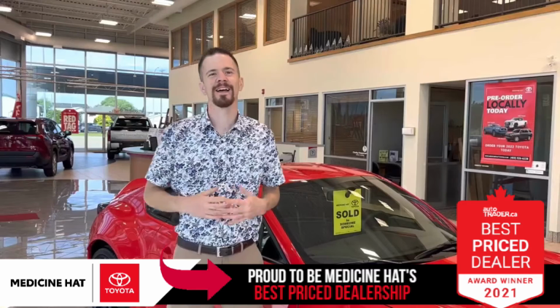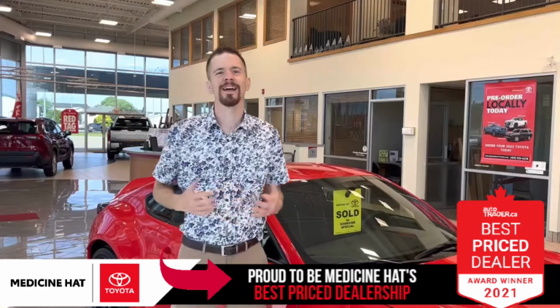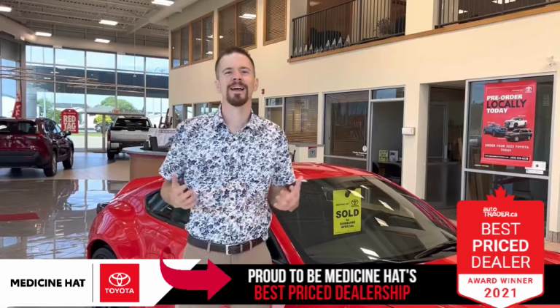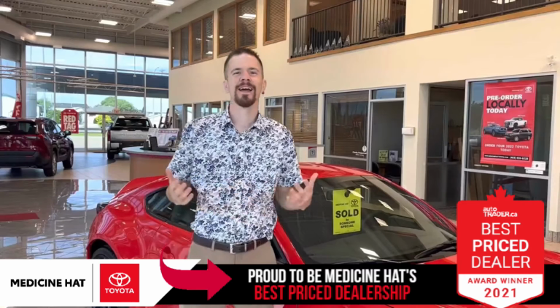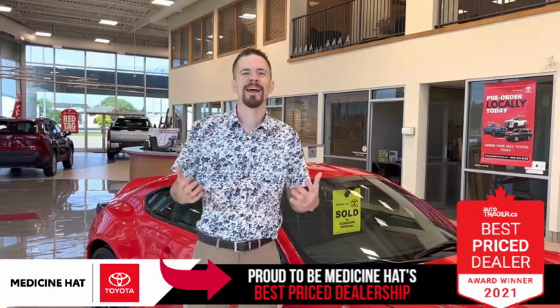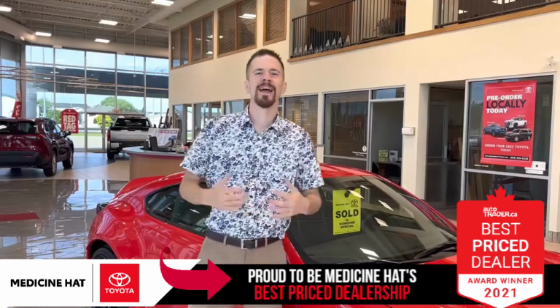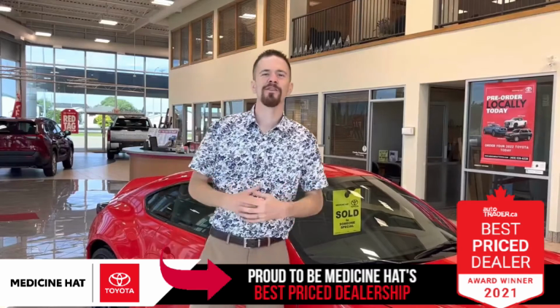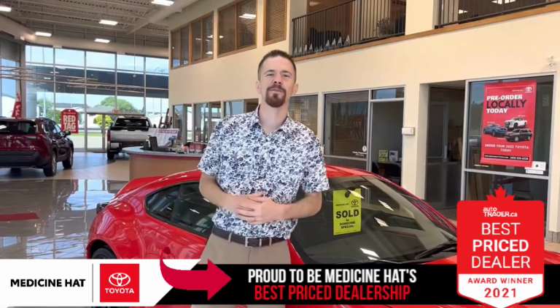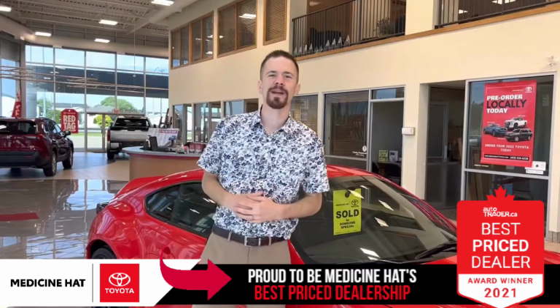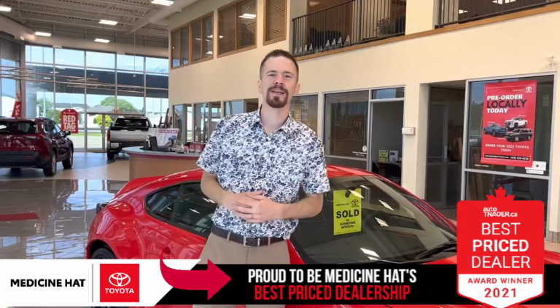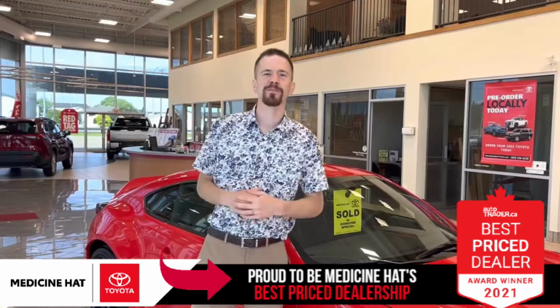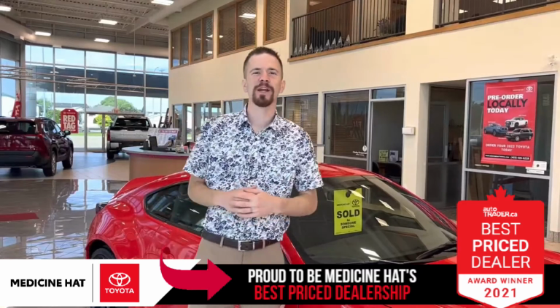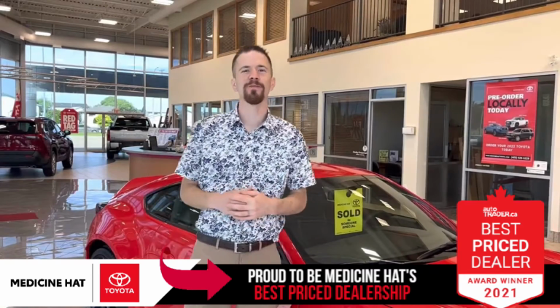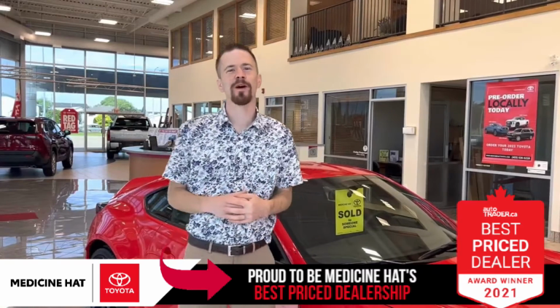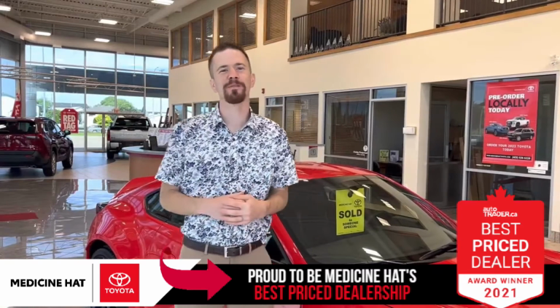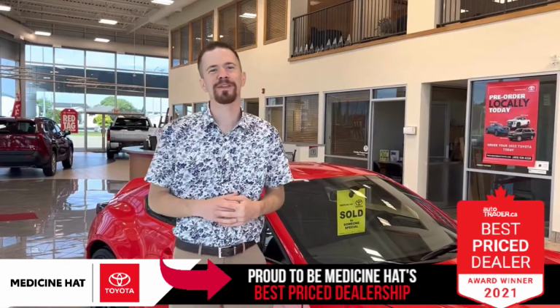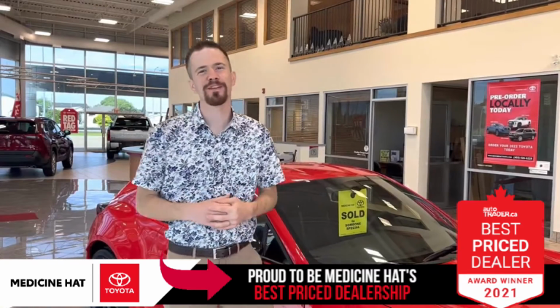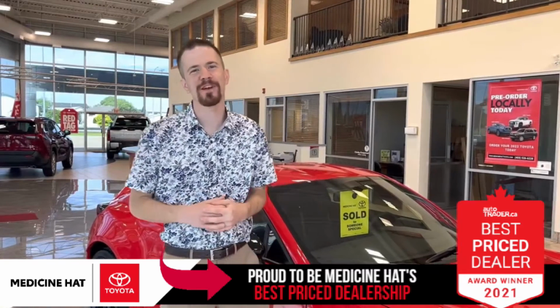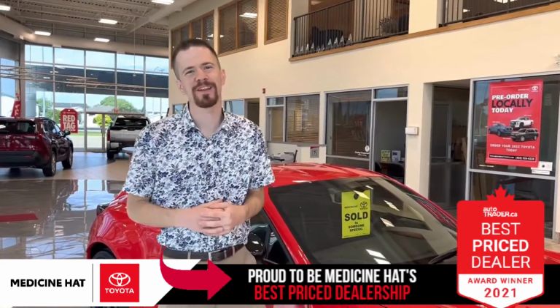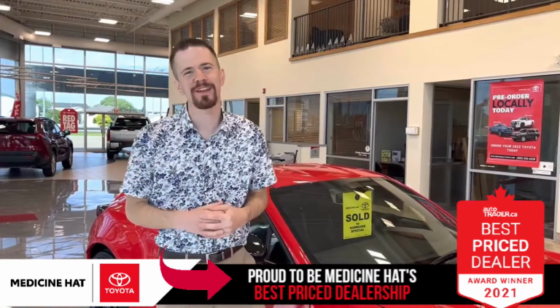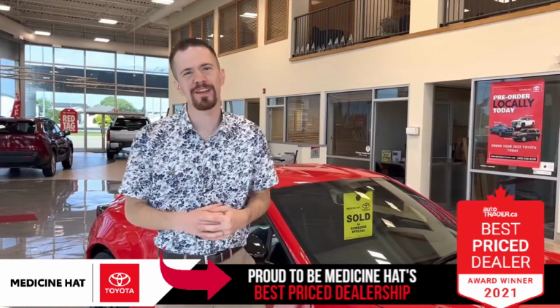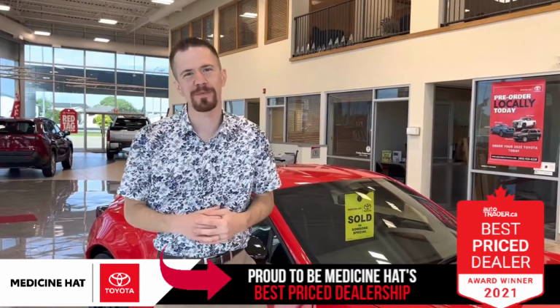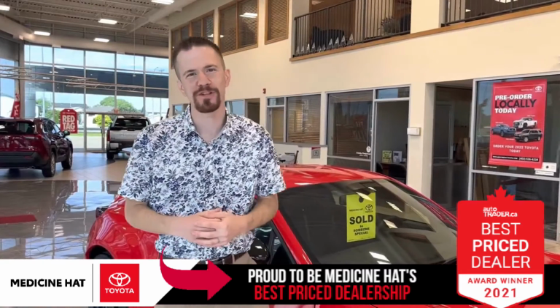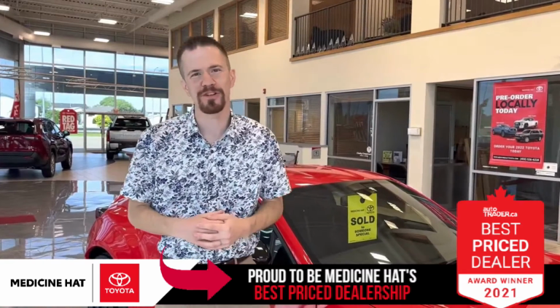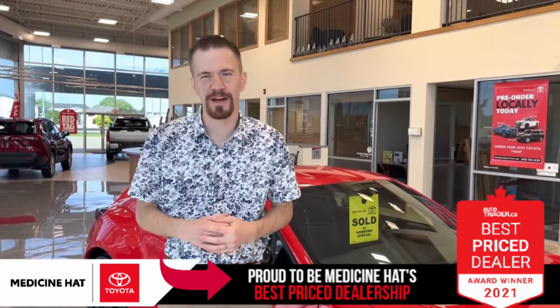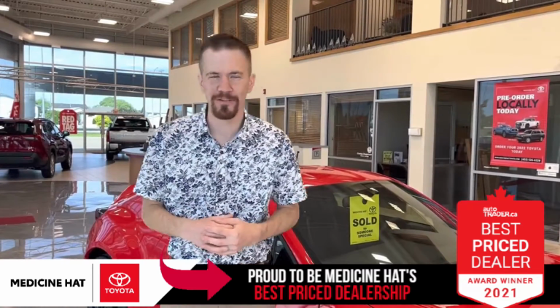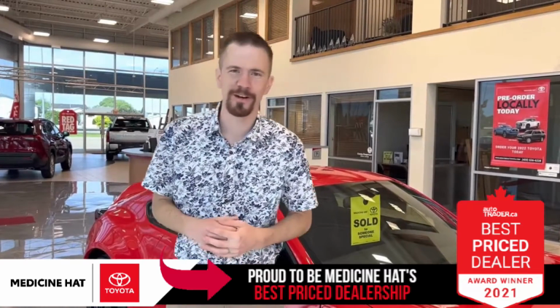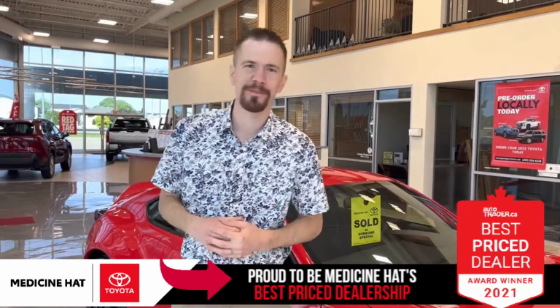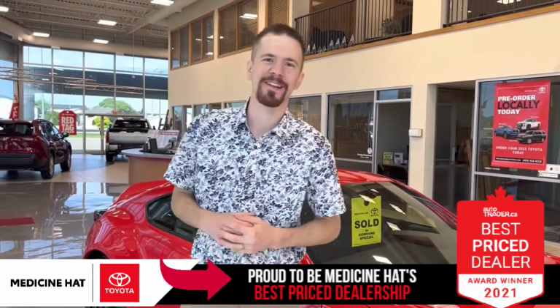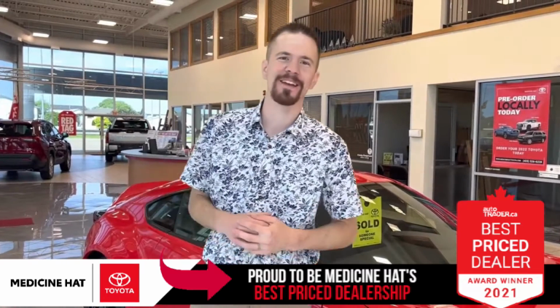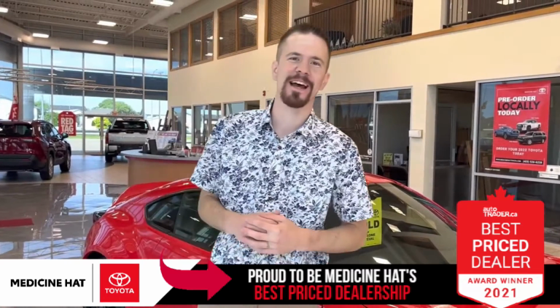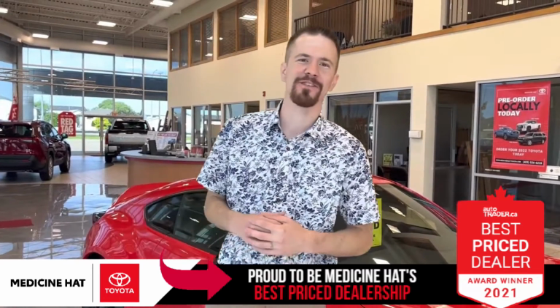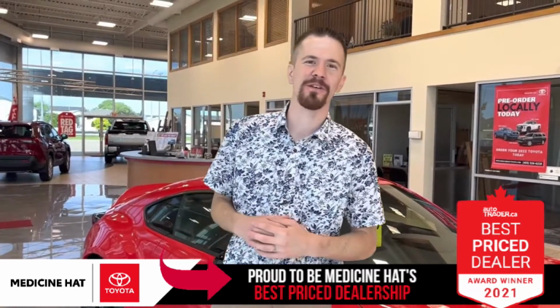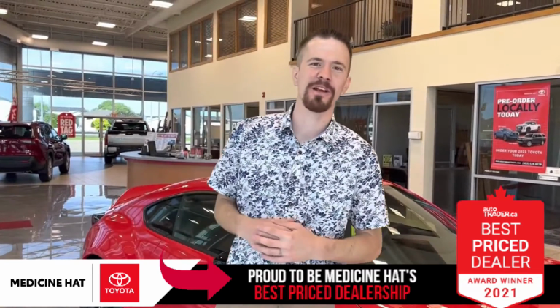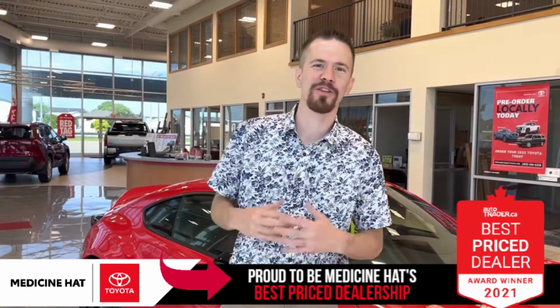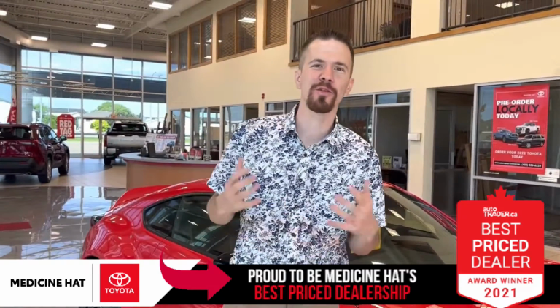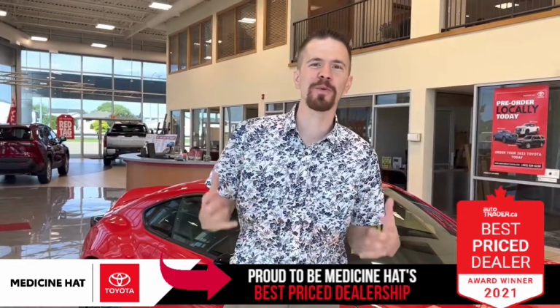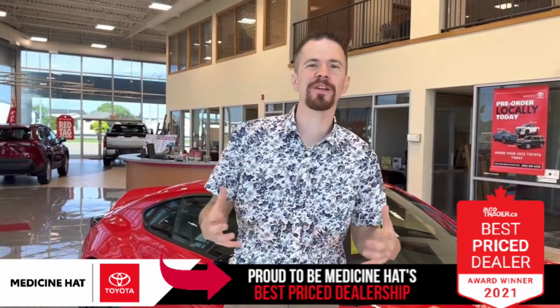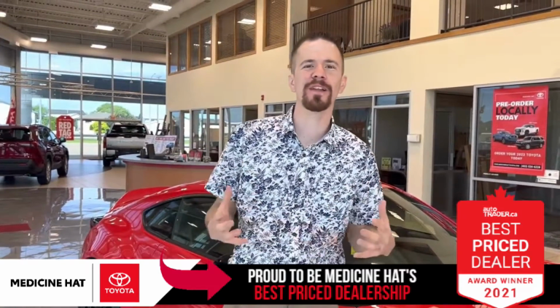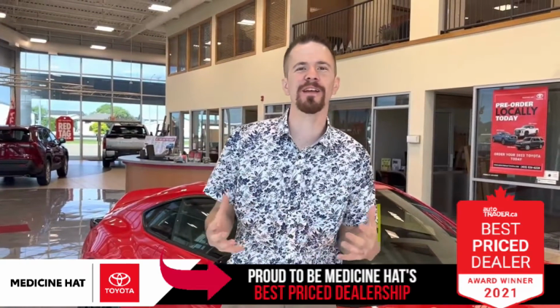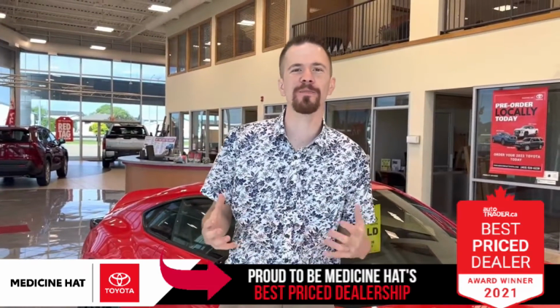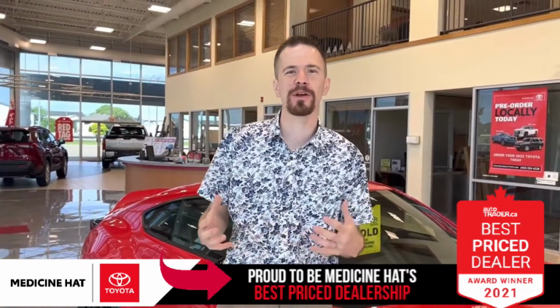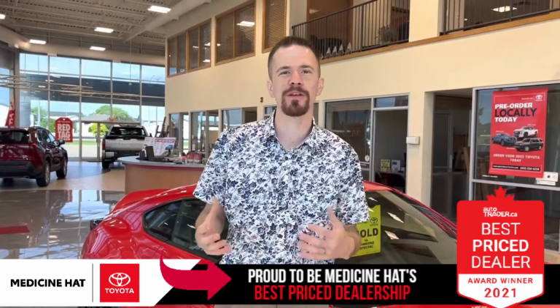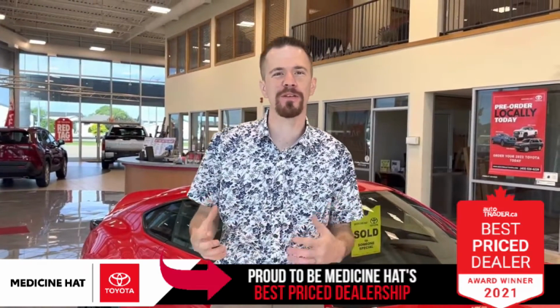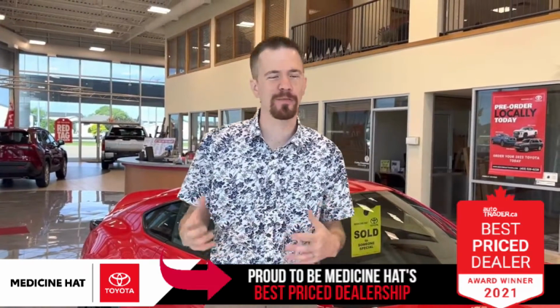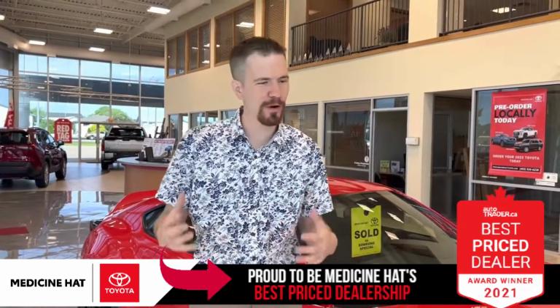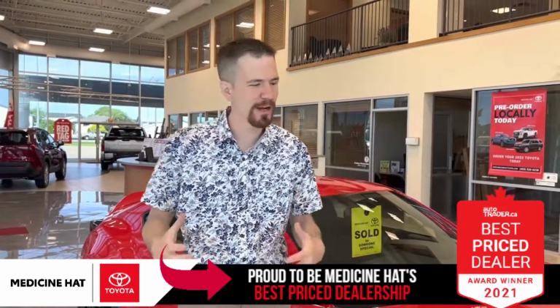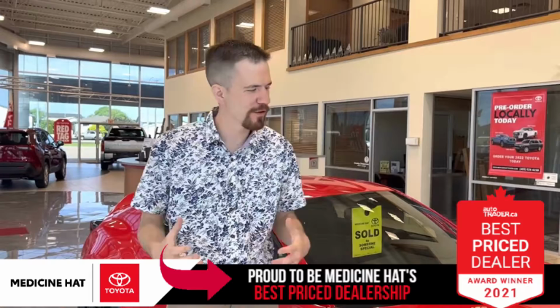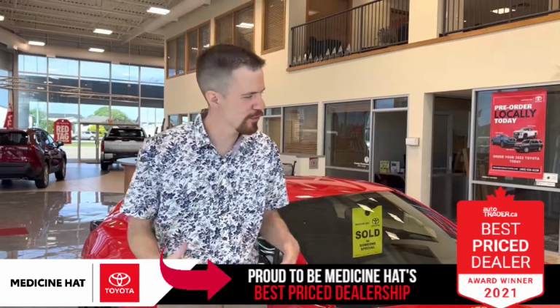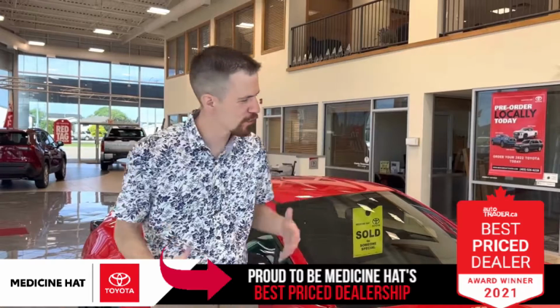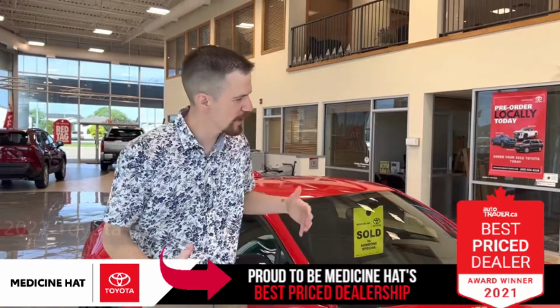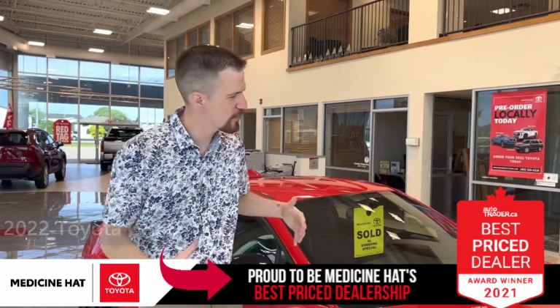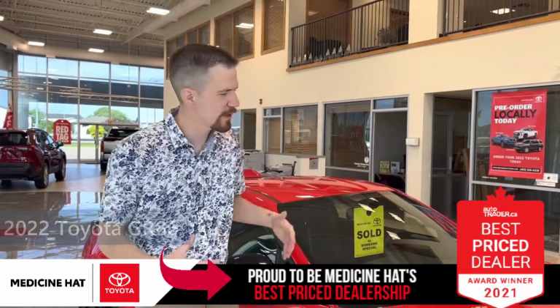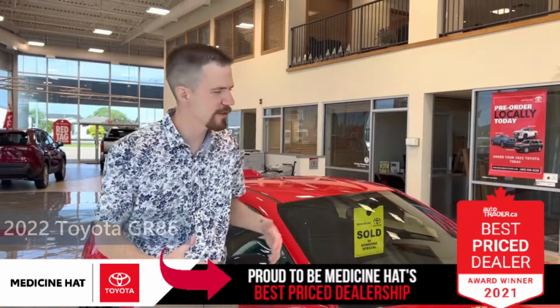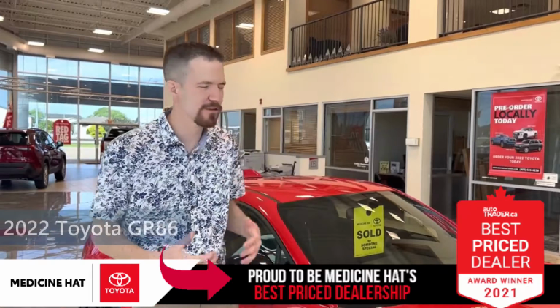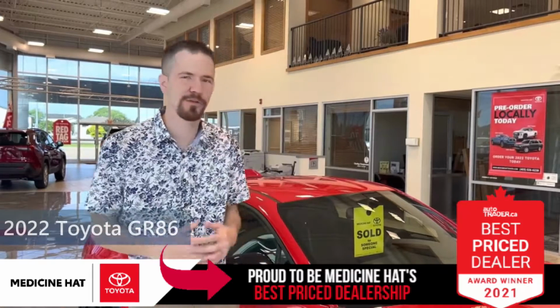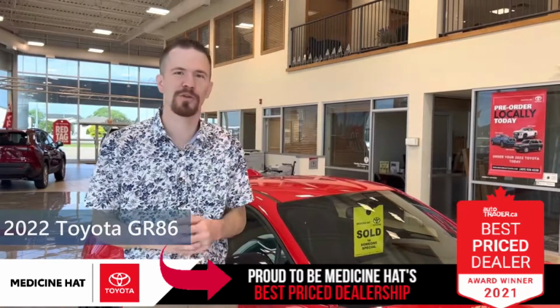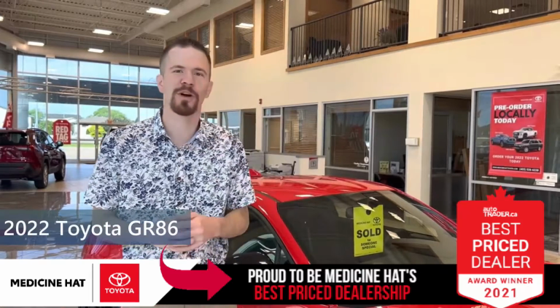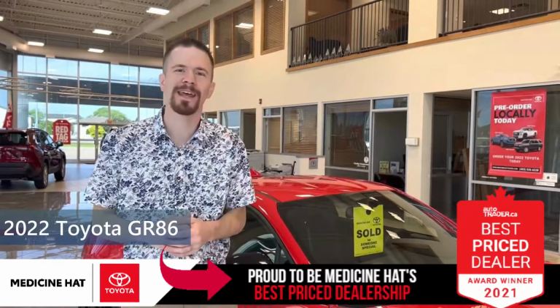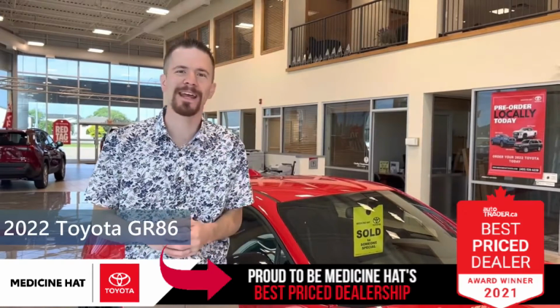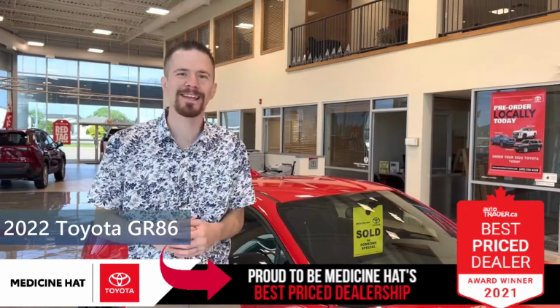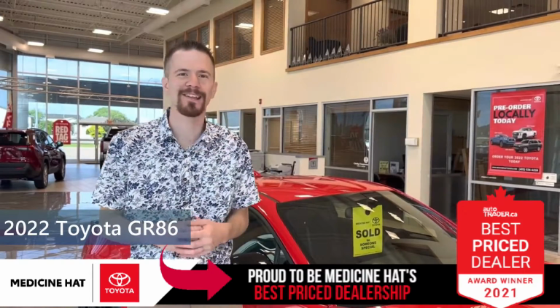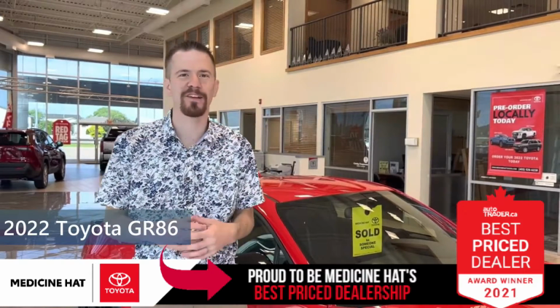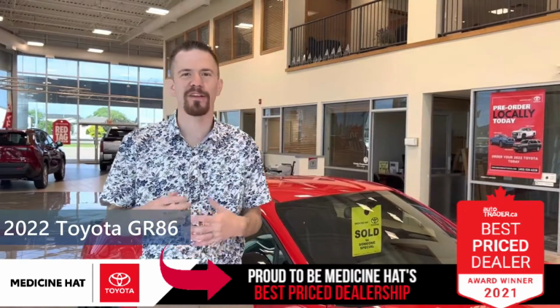Hey everybody, it's Brandon Robinson, your friendly sales manager down here at Medicine Hat Toyota.